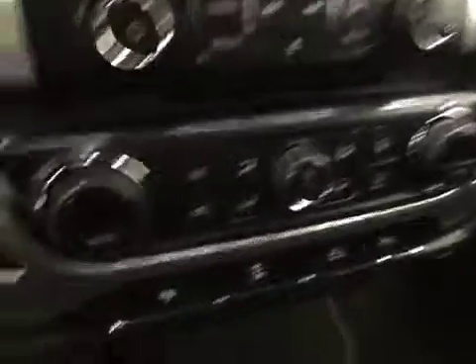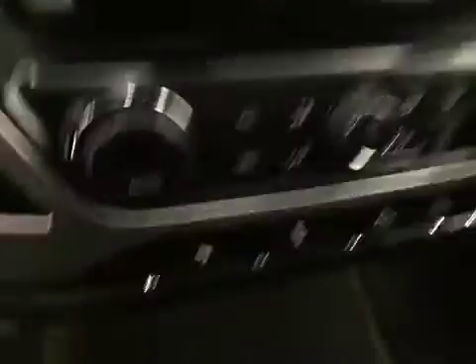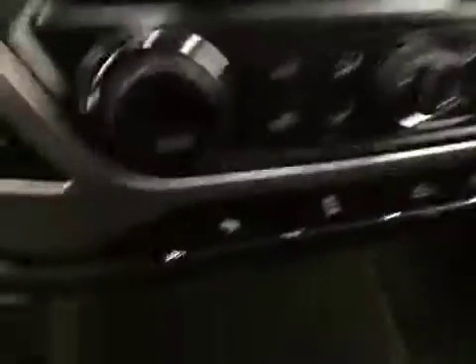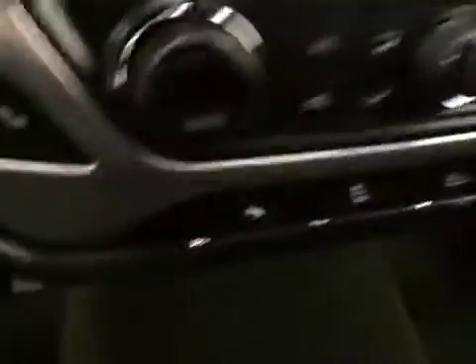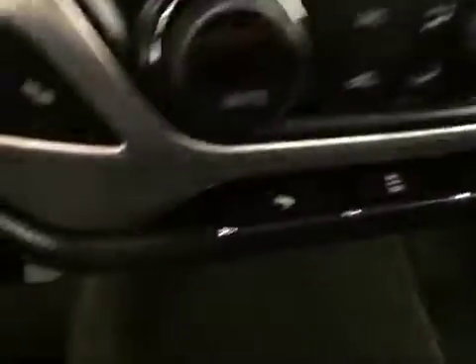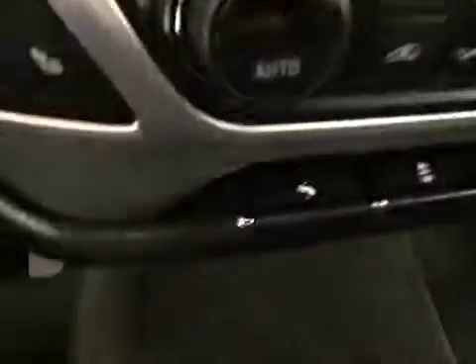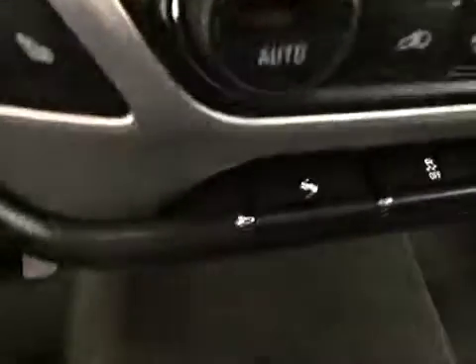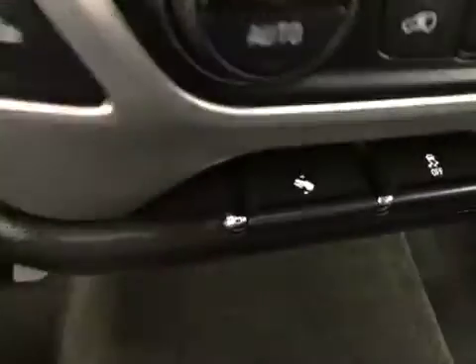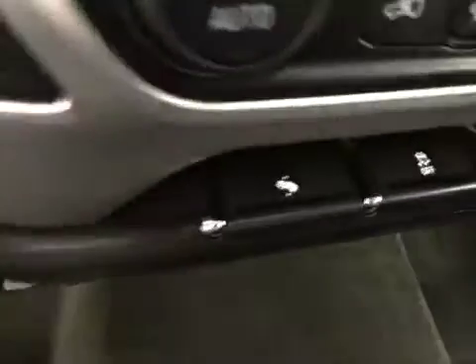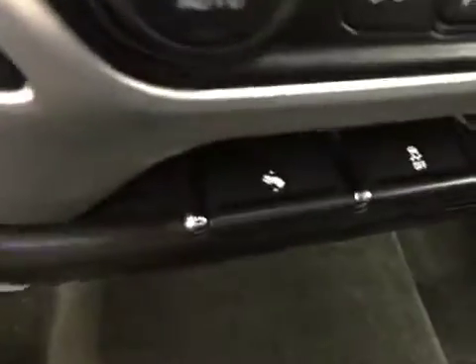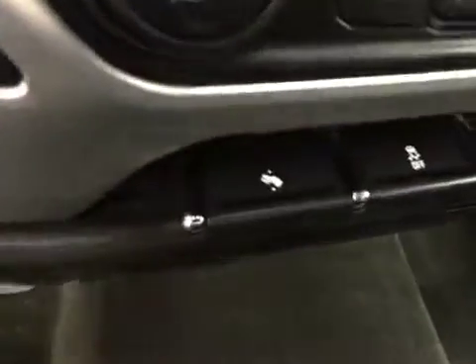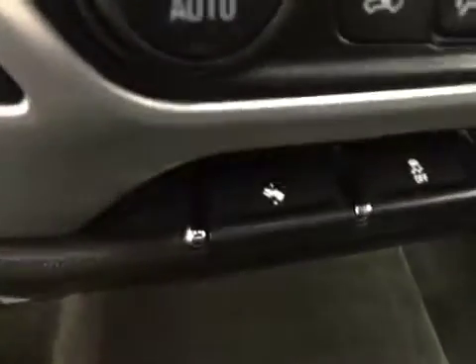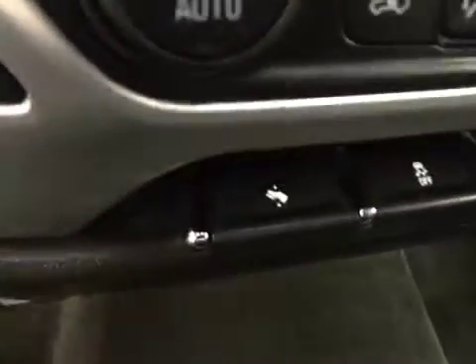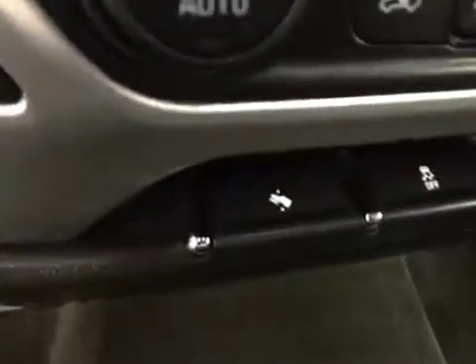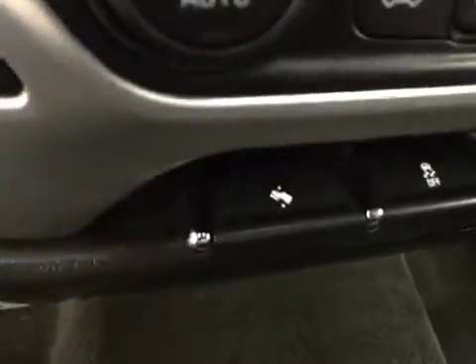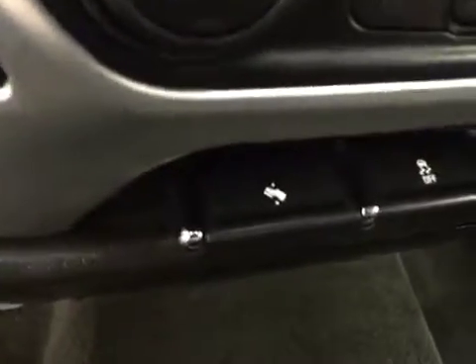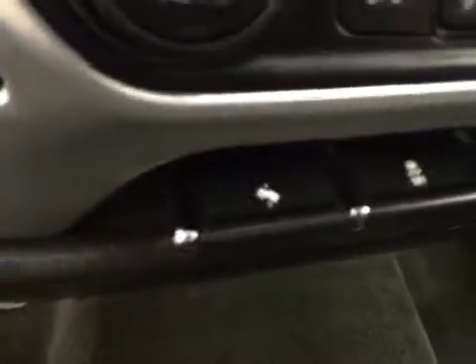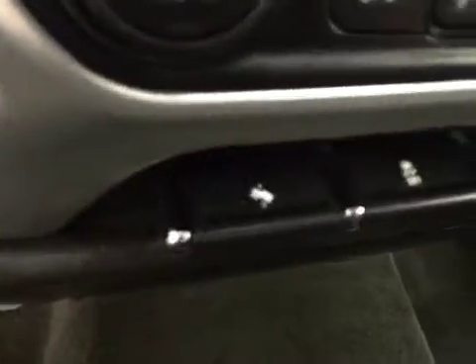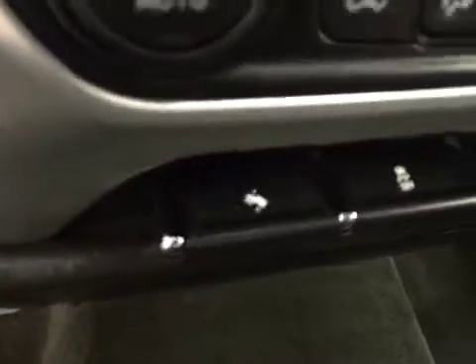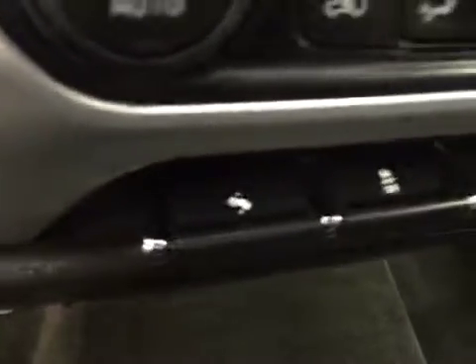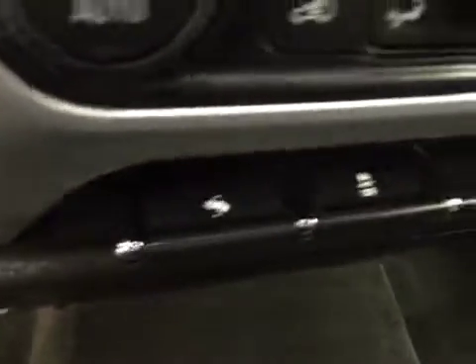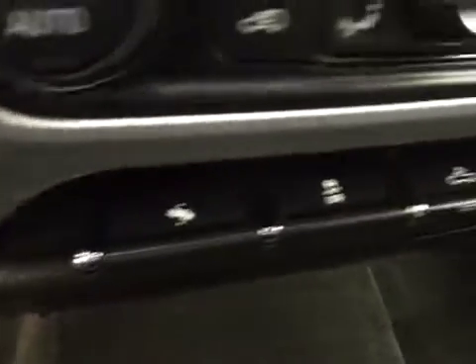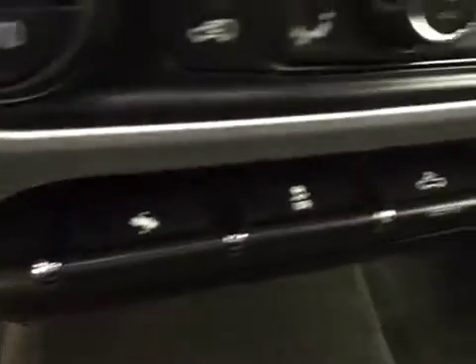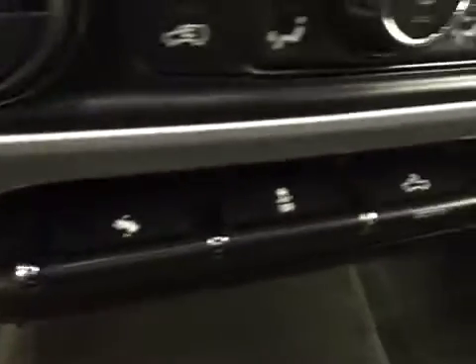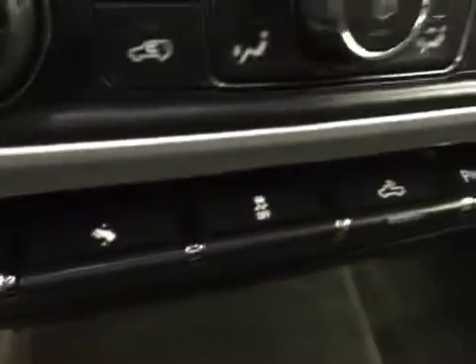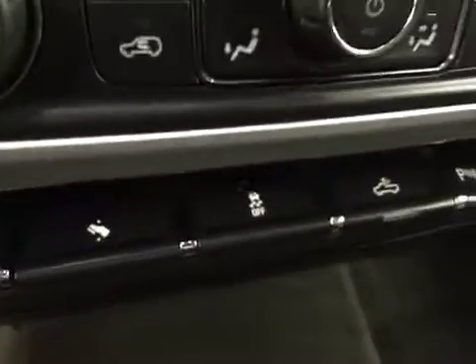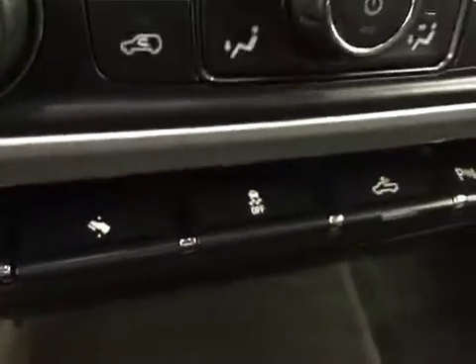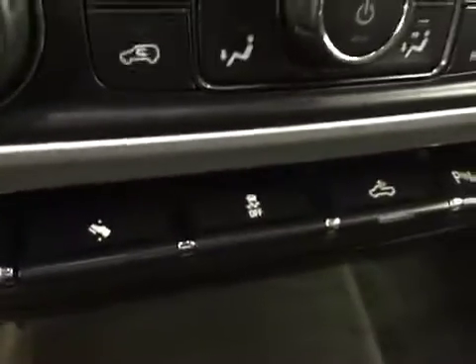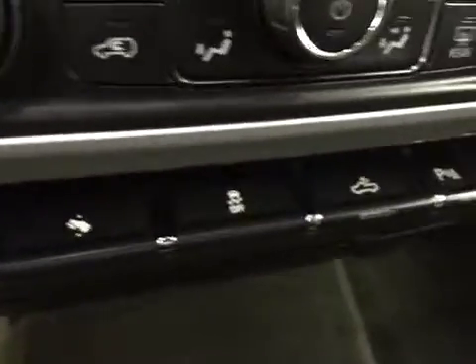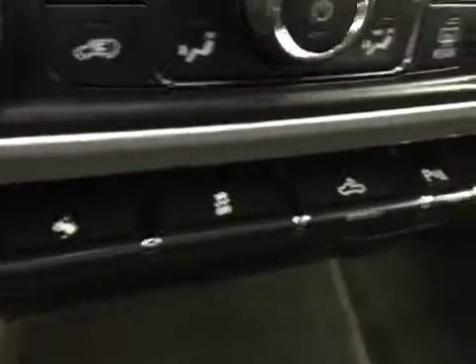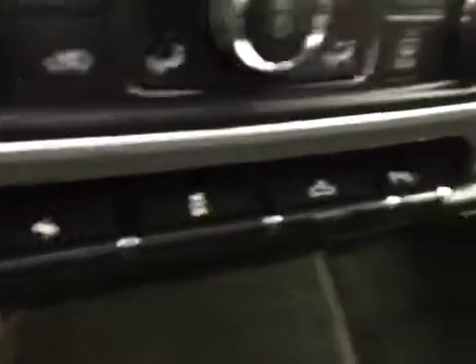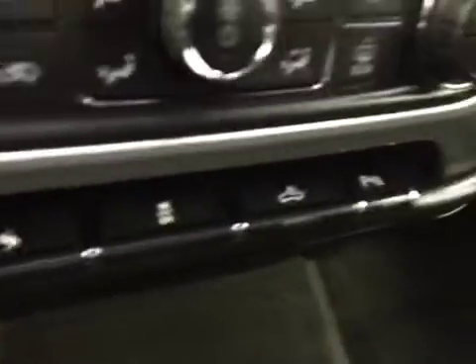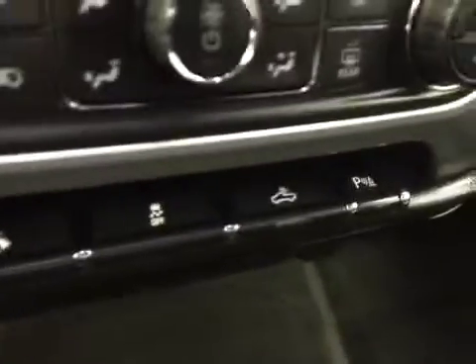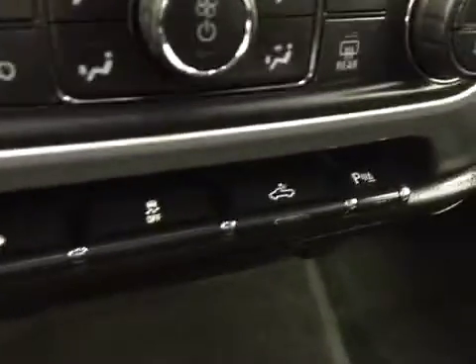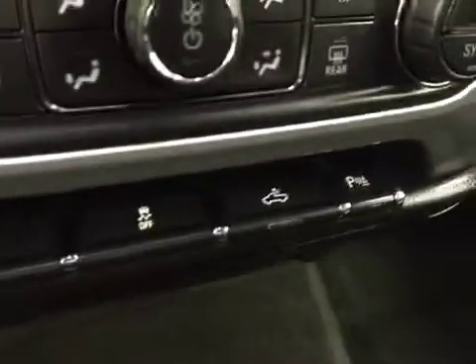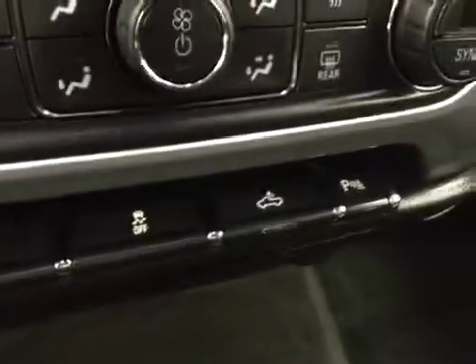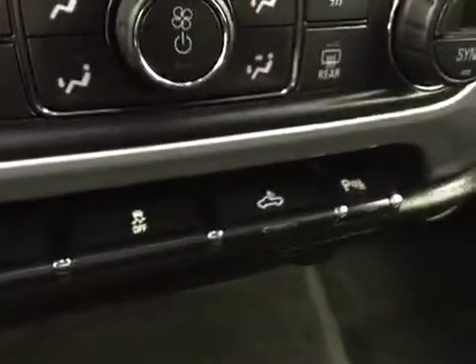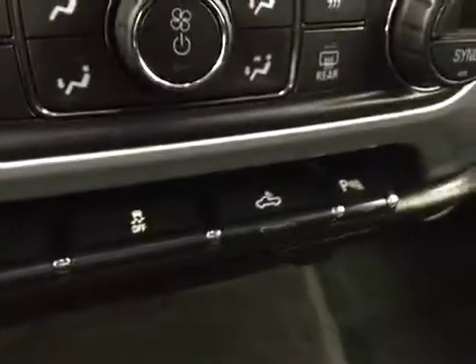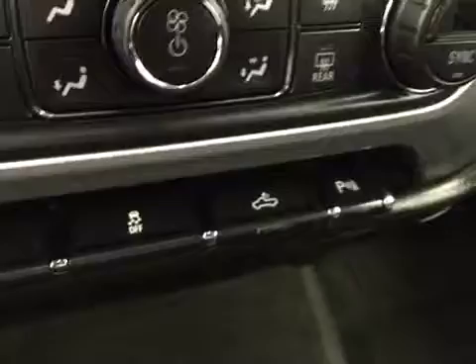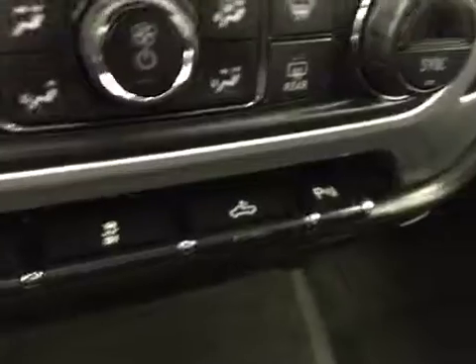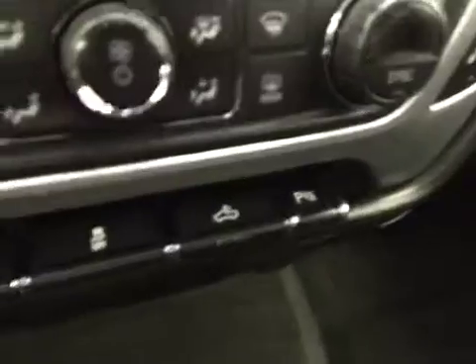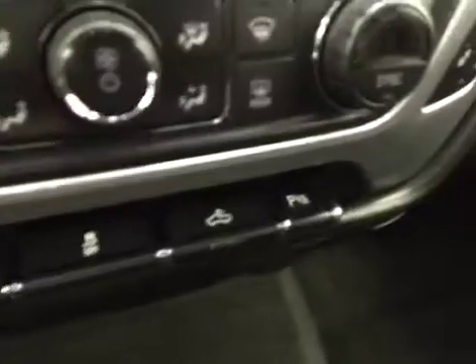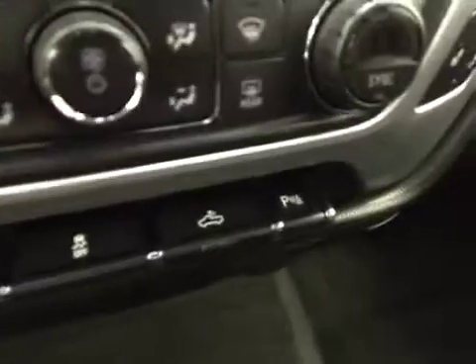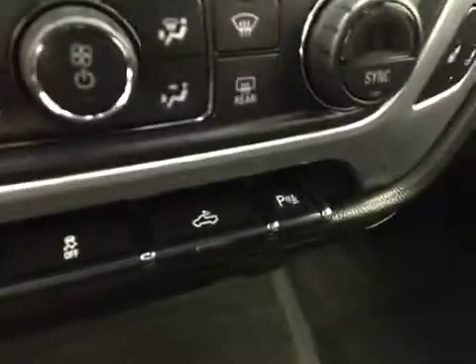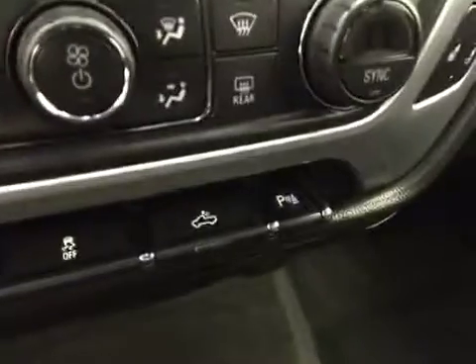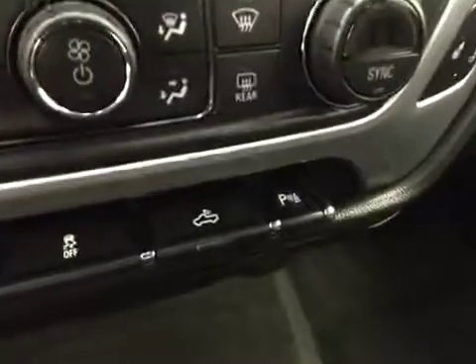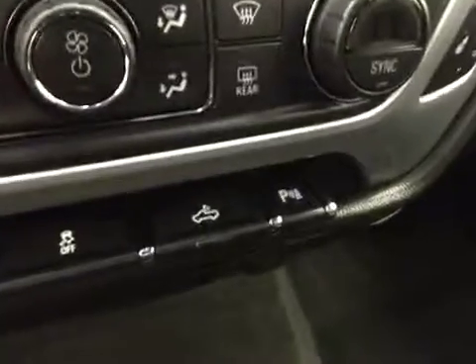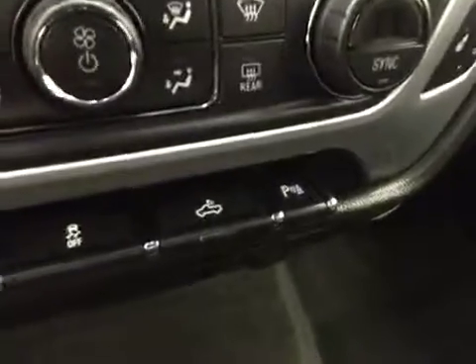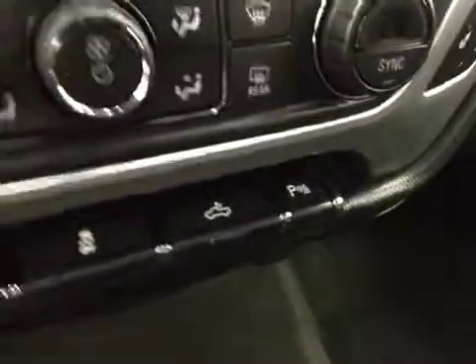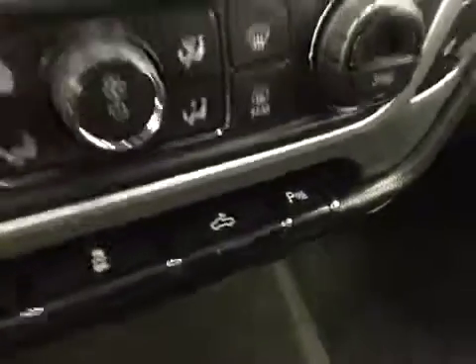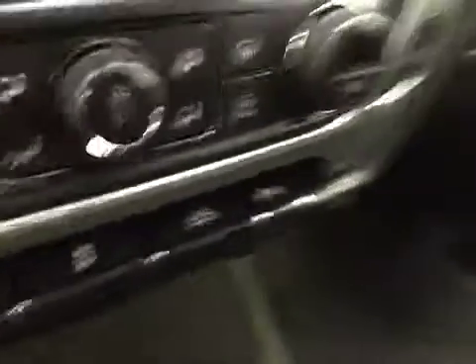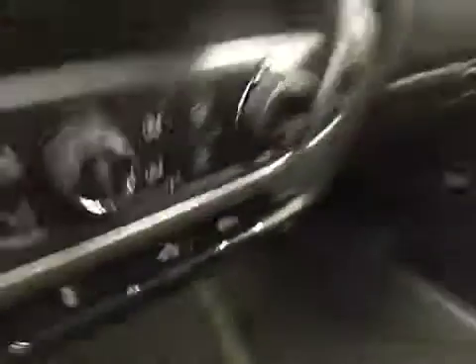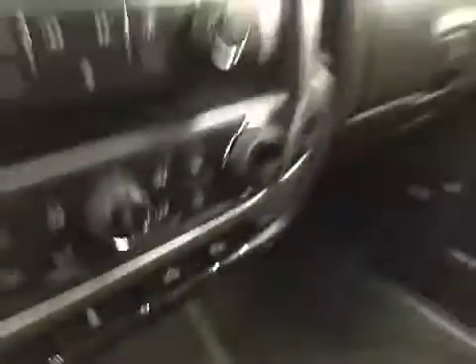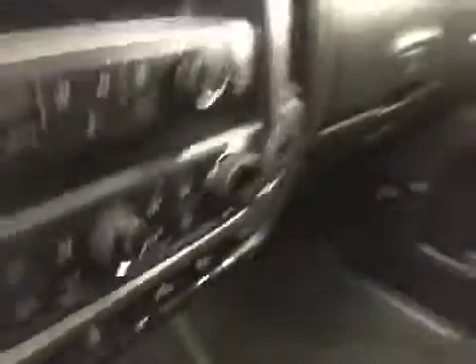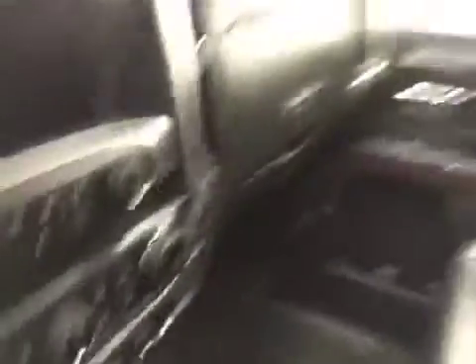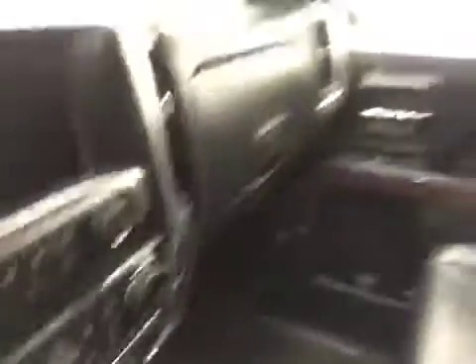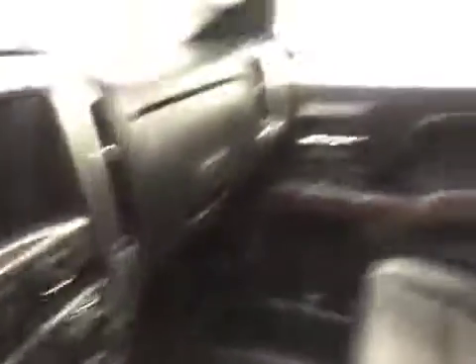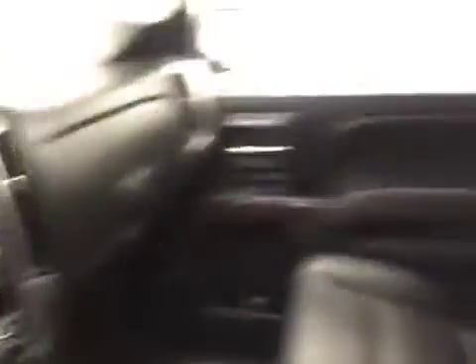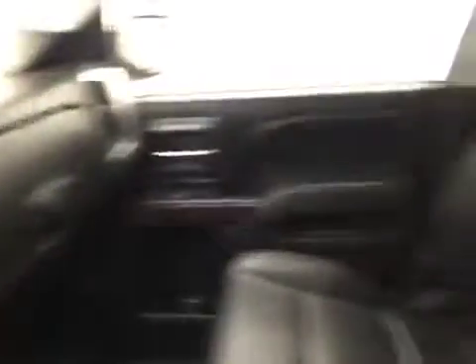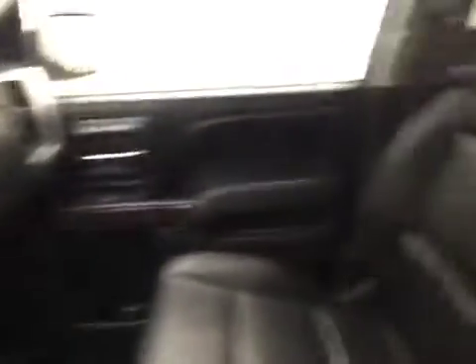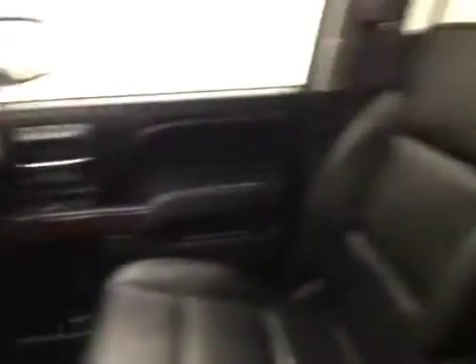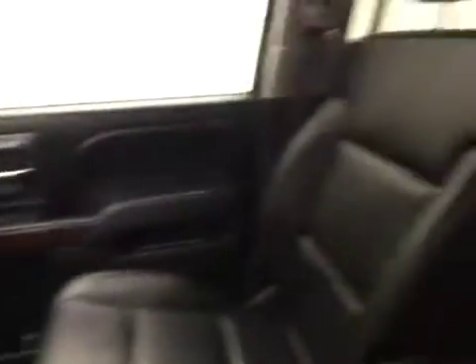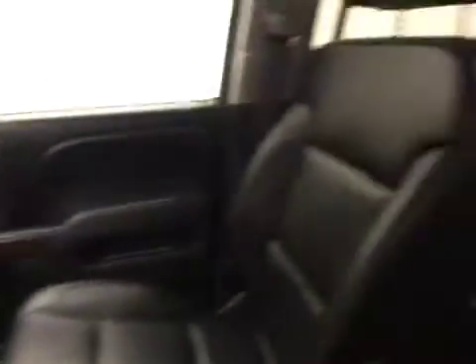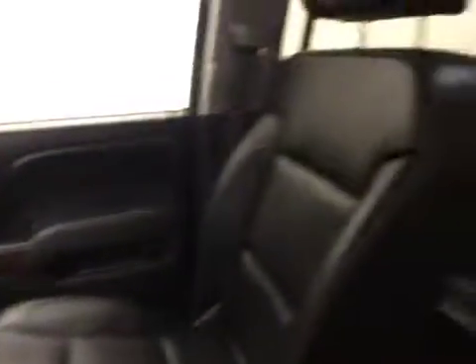Power adjustable foot pedals, traction control, rear cargo line controls and parking assist controls, and our interior color today is black.